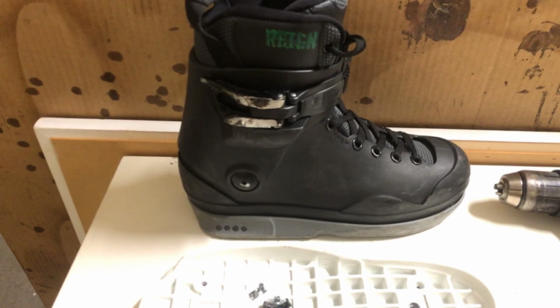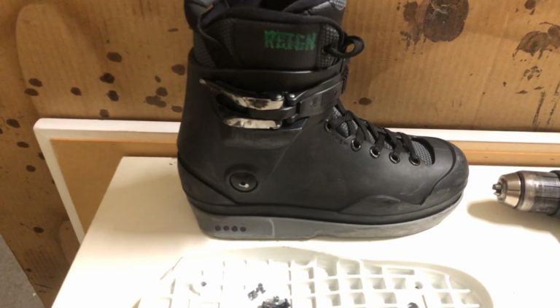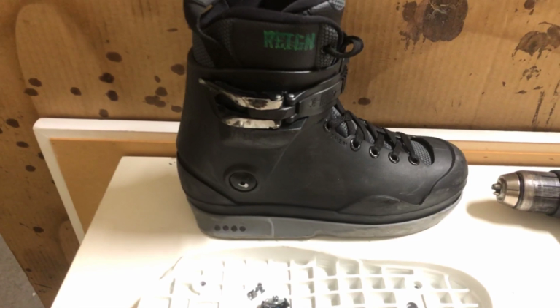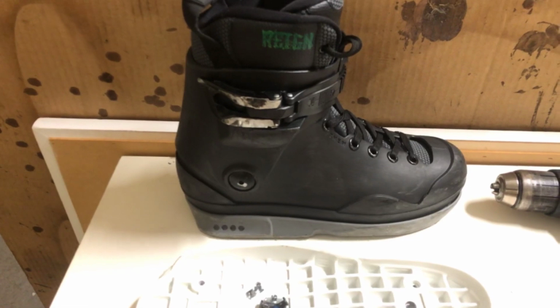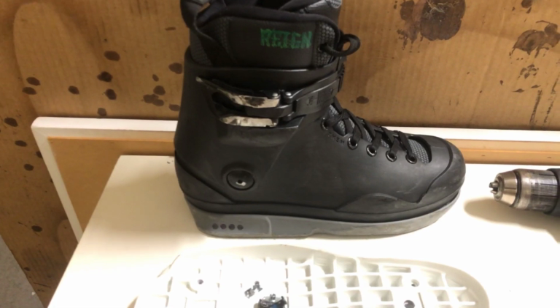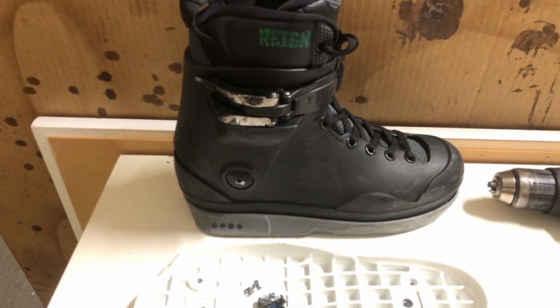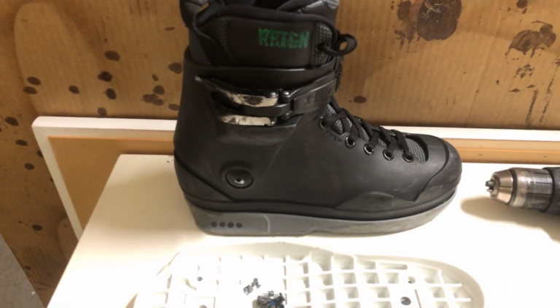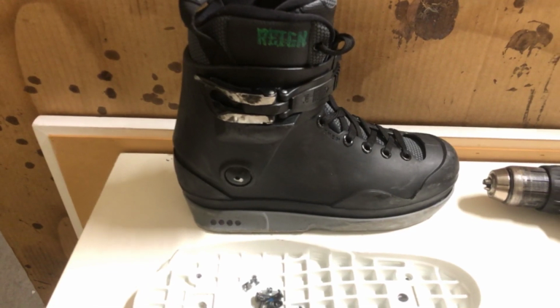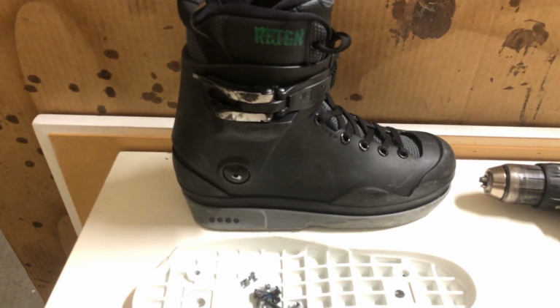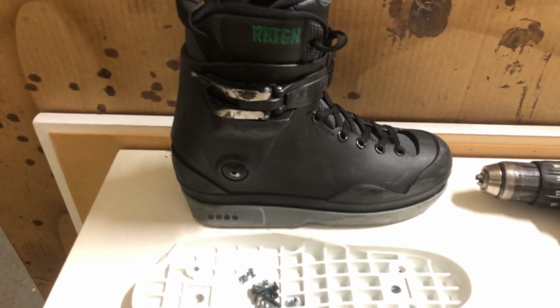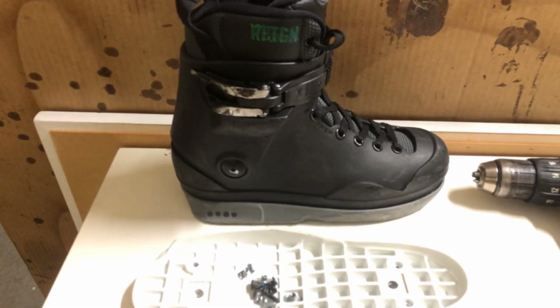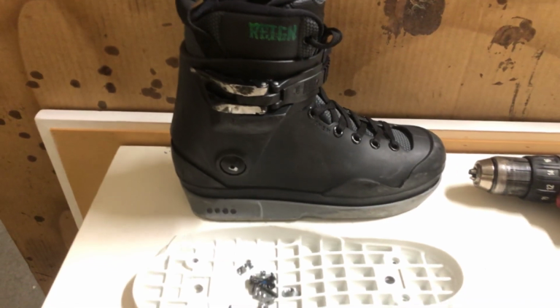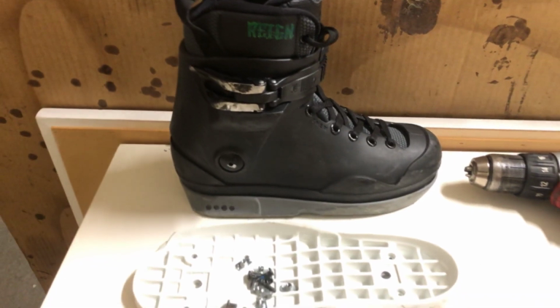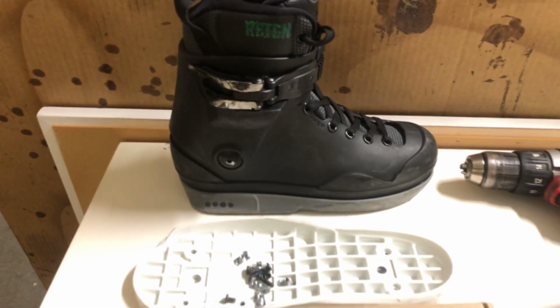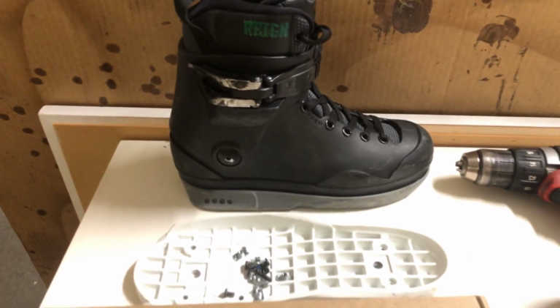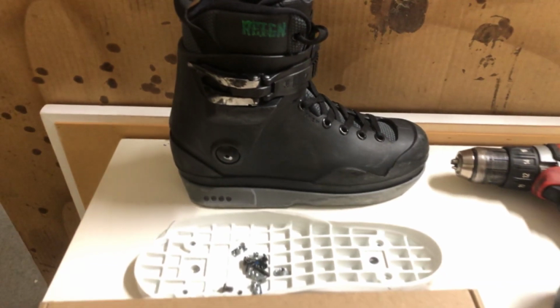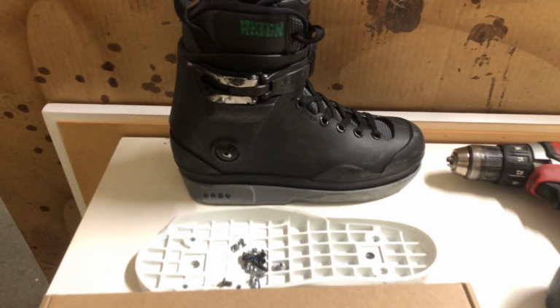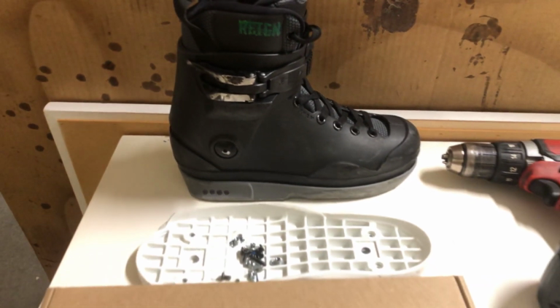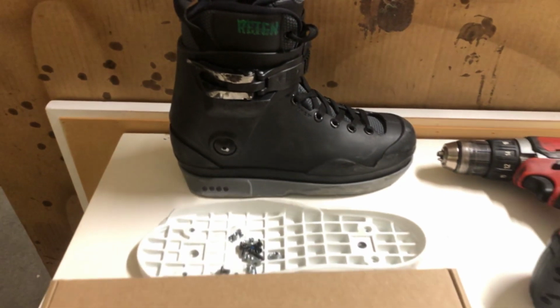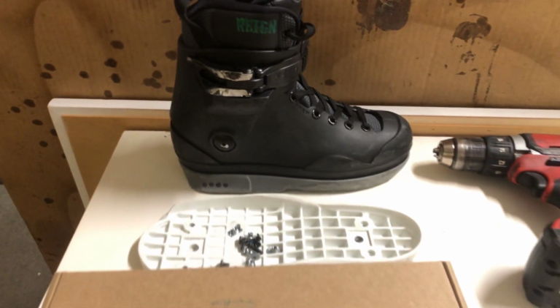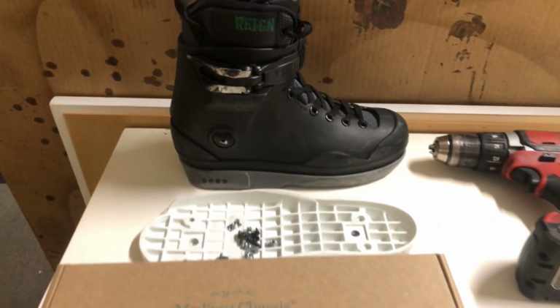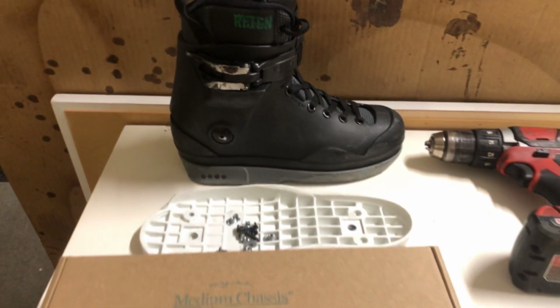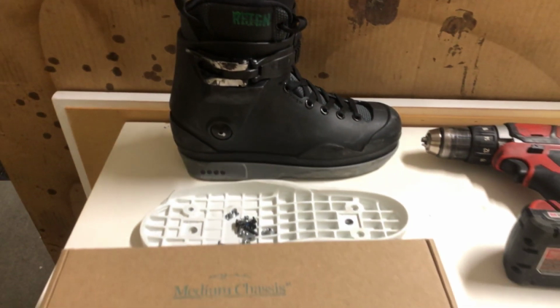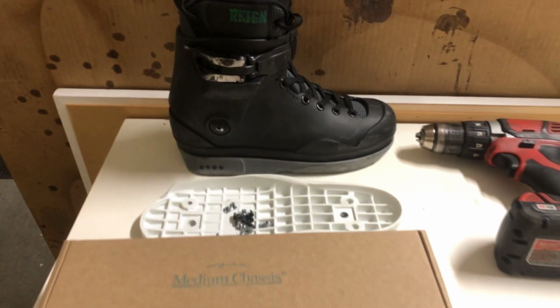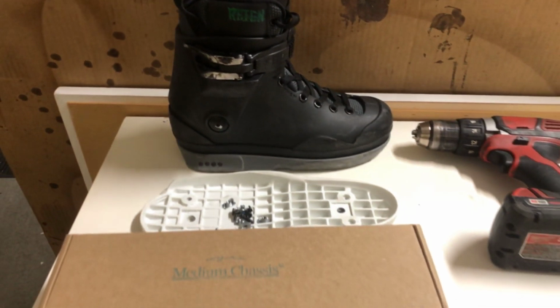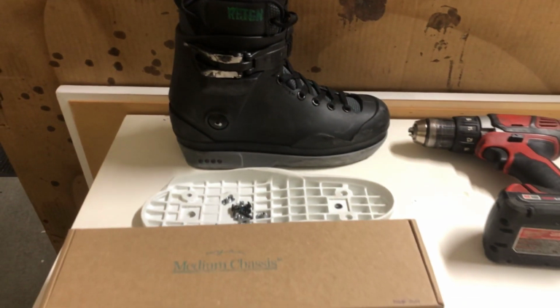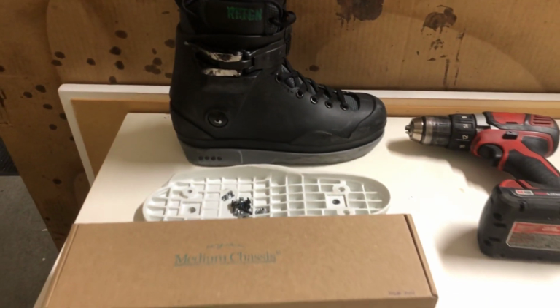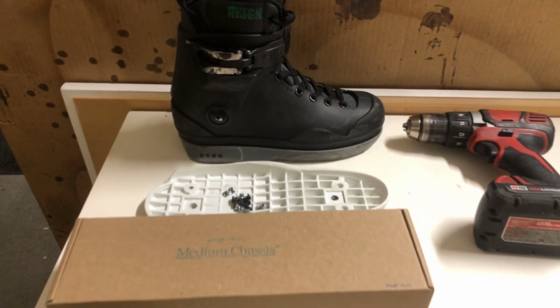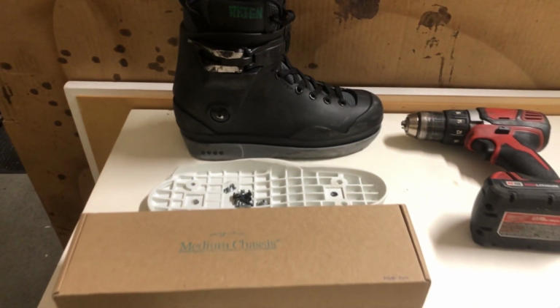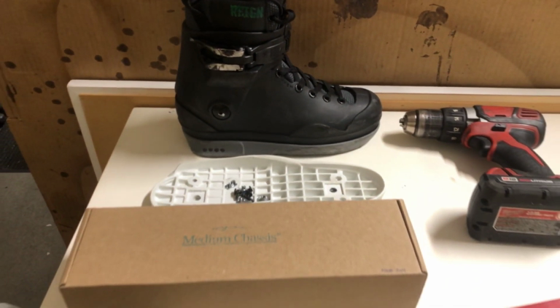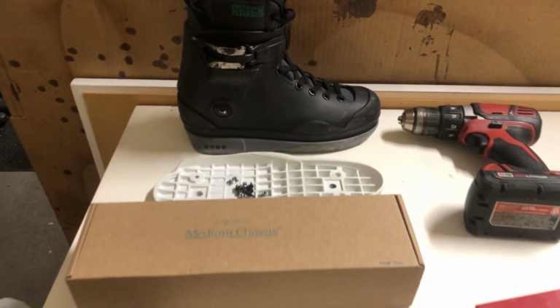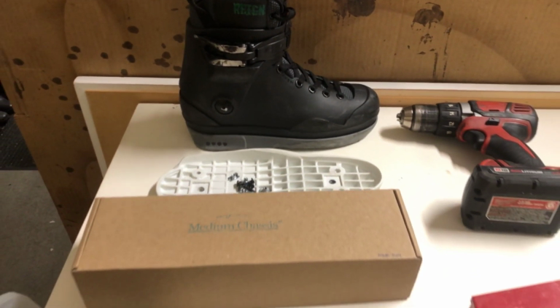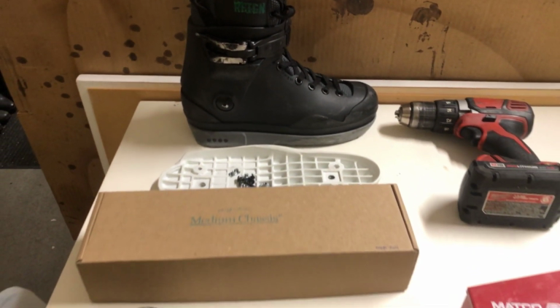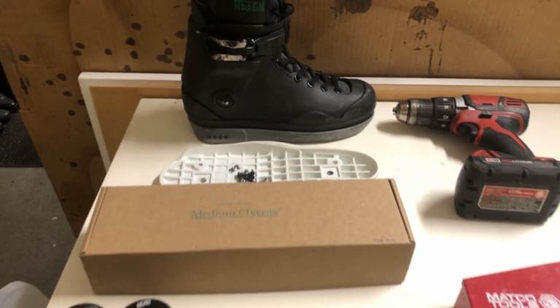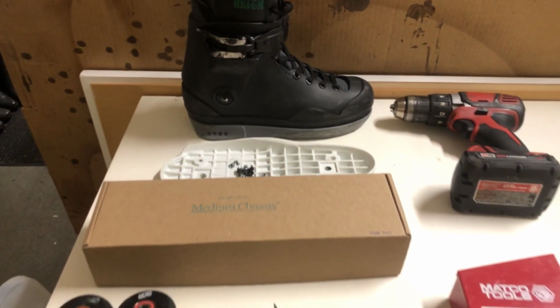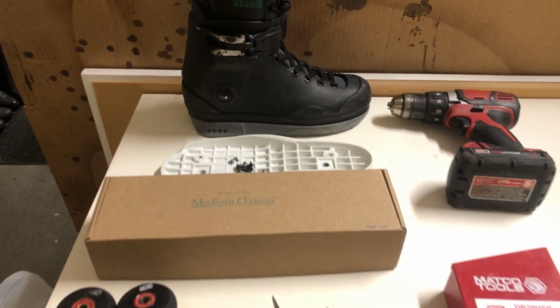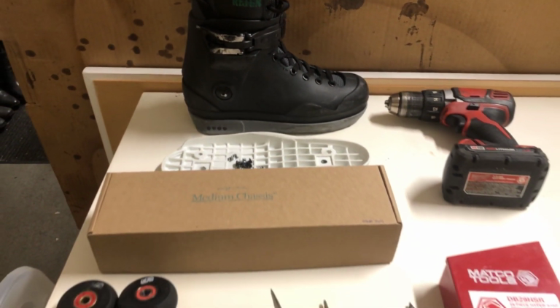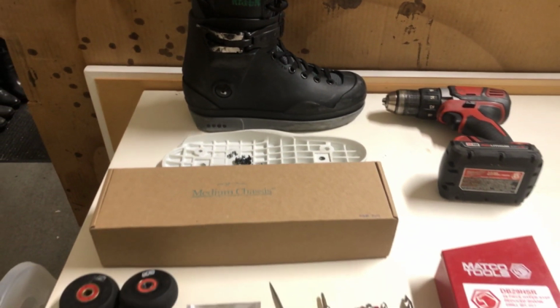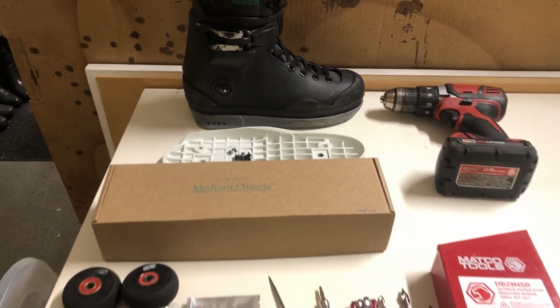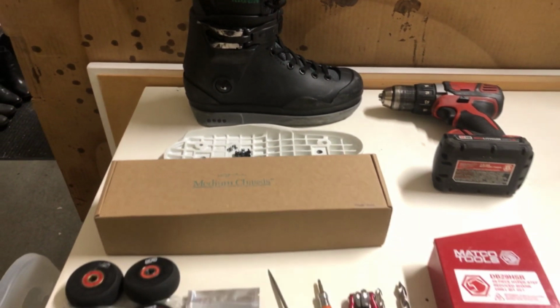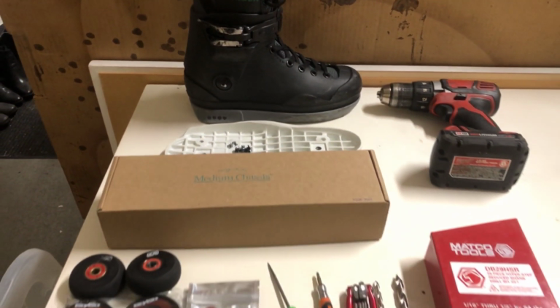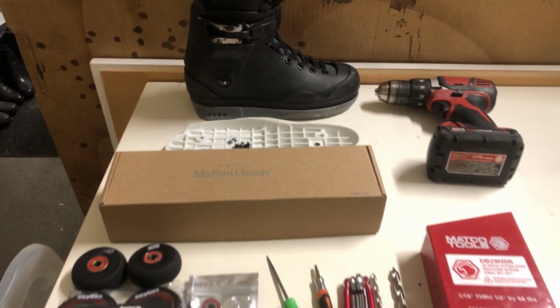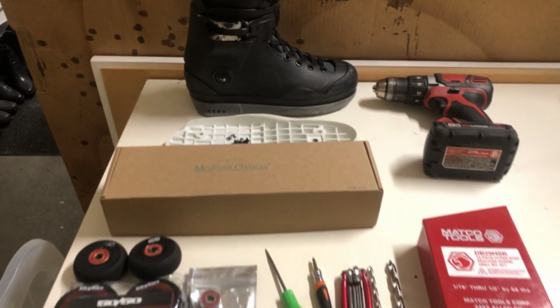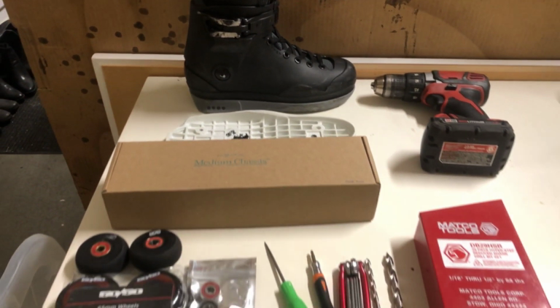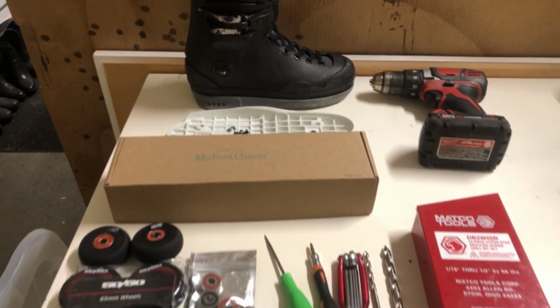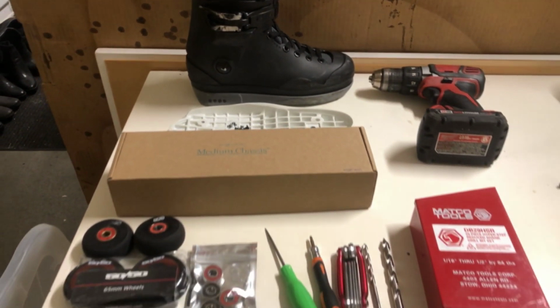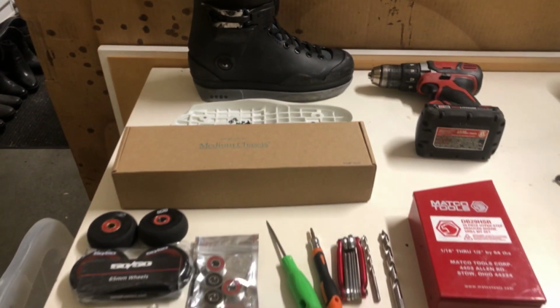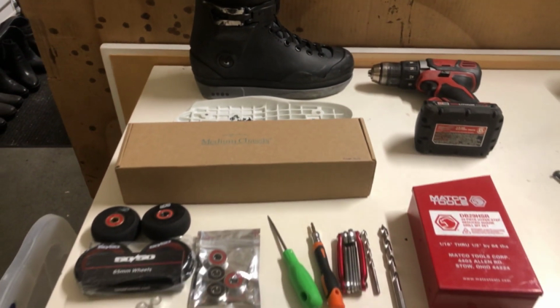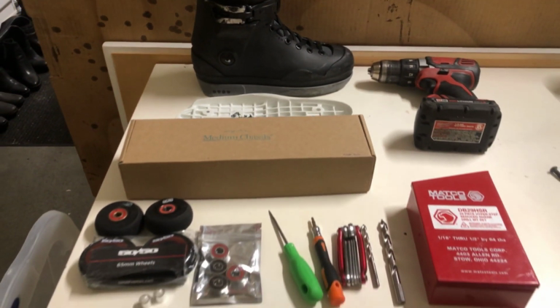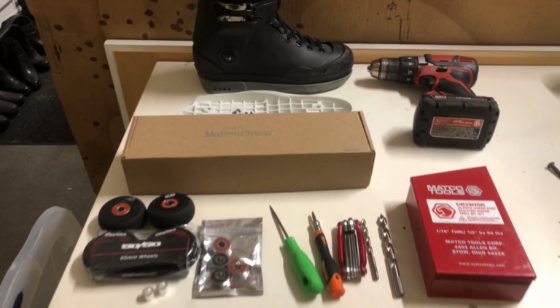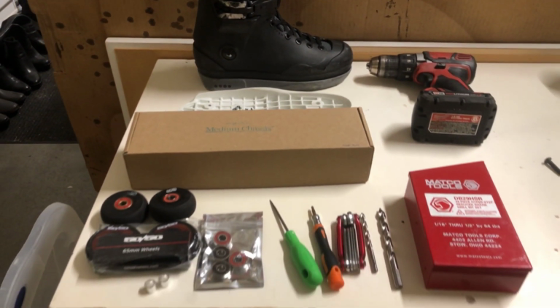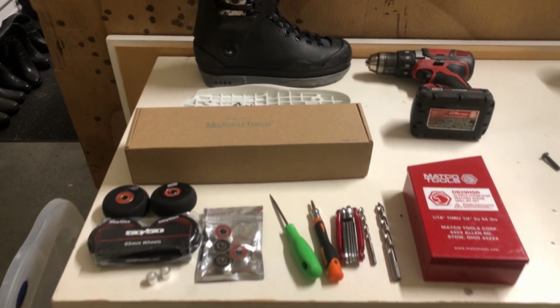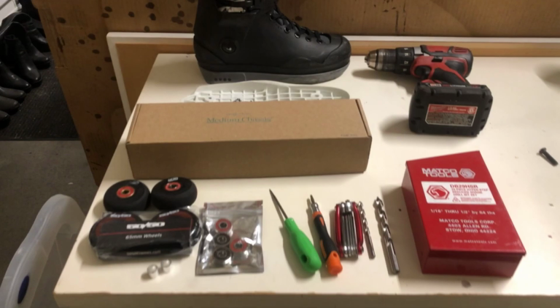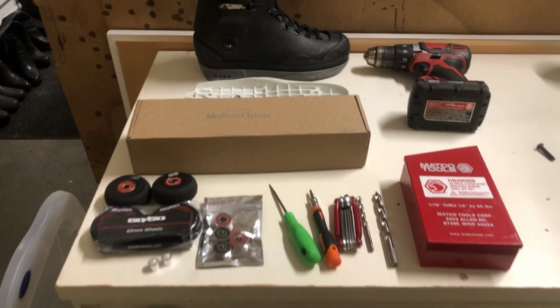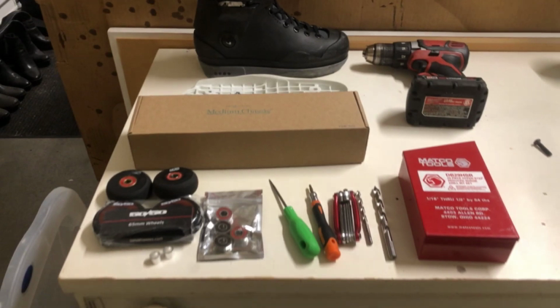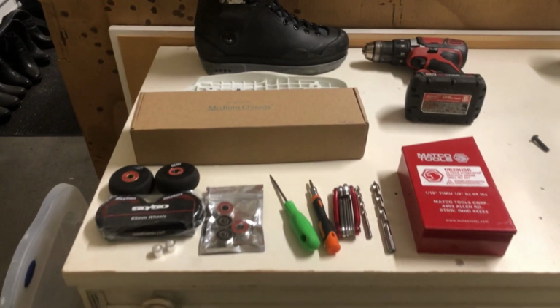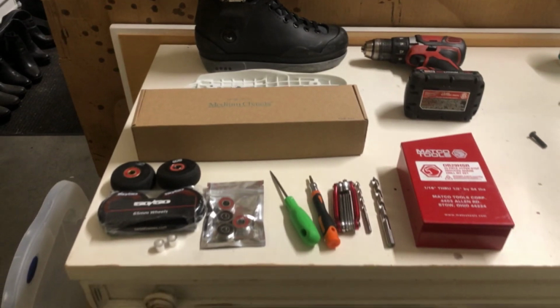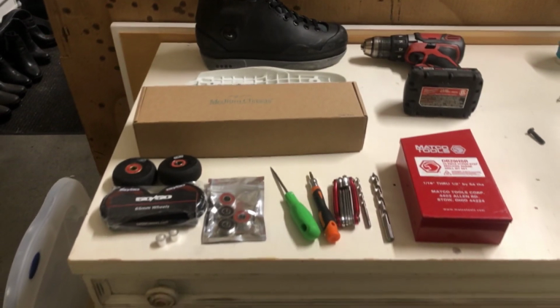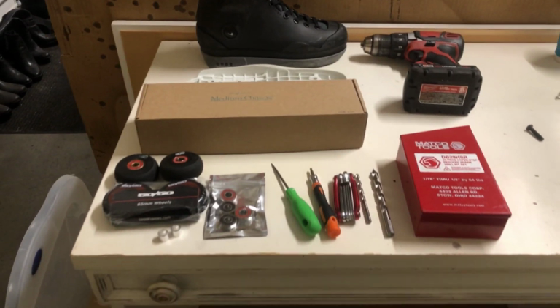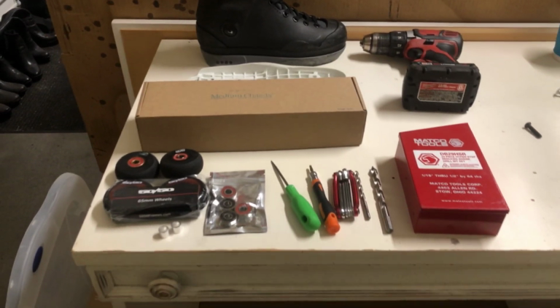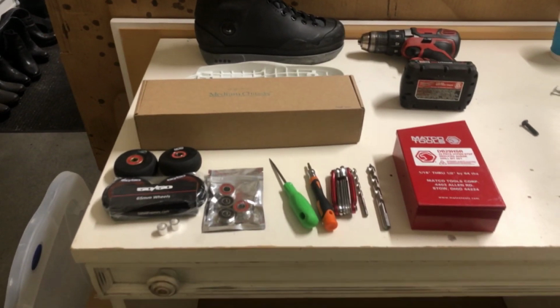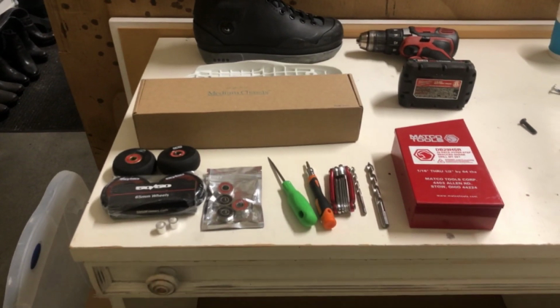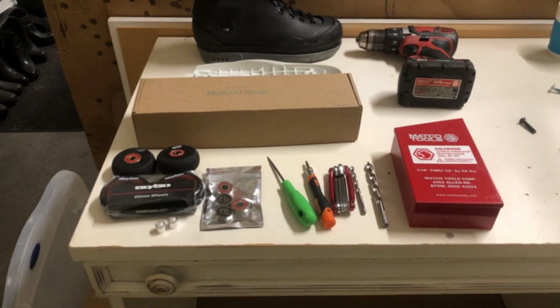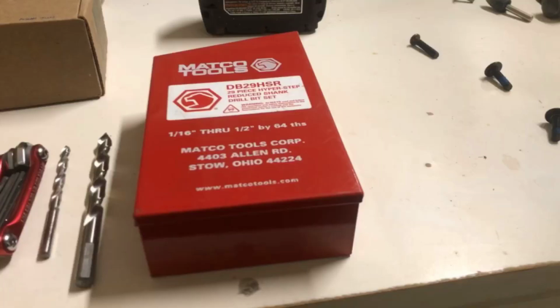Hey there YouTube, today we'll be doing a how-to video on the USD Sway Soul Plate Mod on Them Skates' 909 and 908 model.